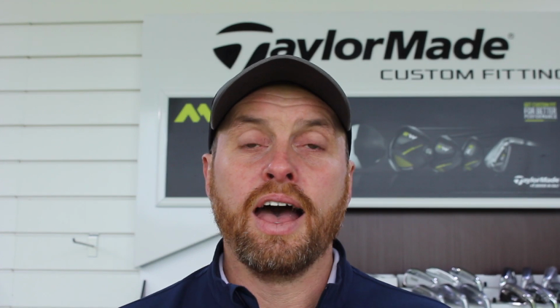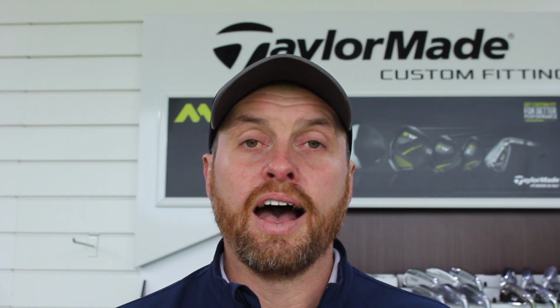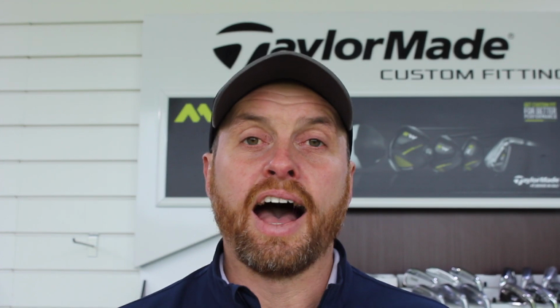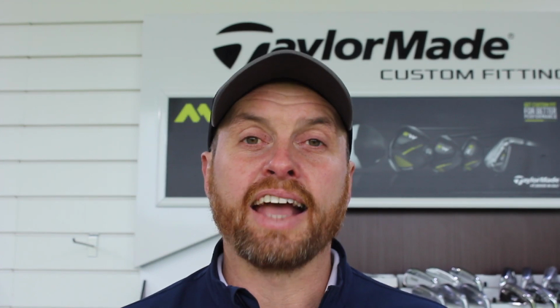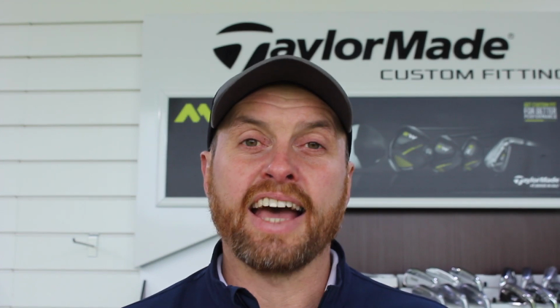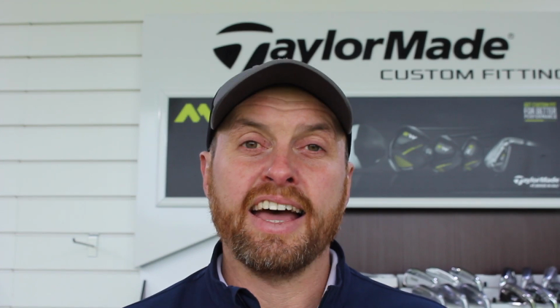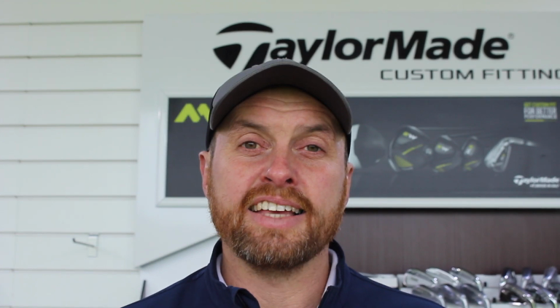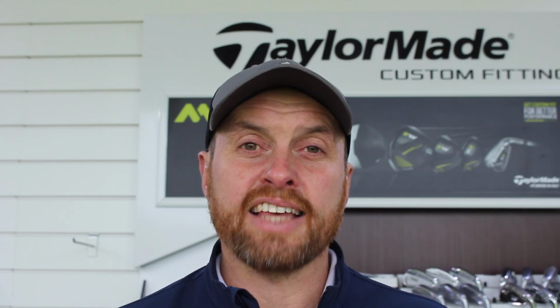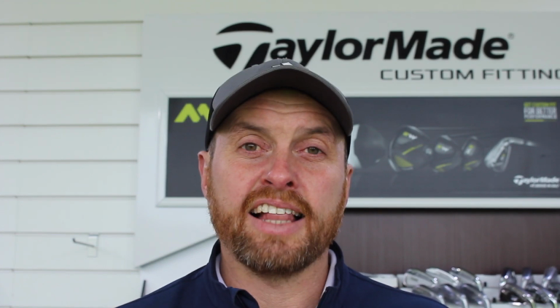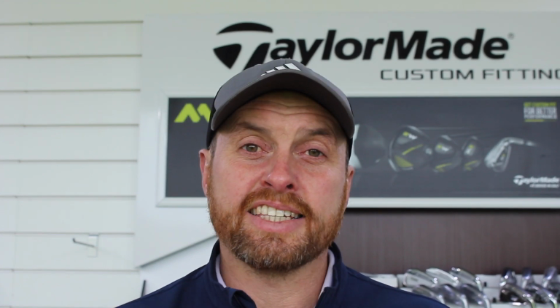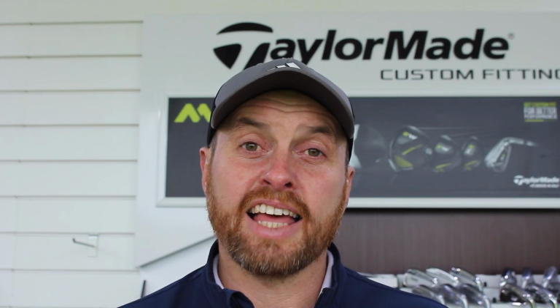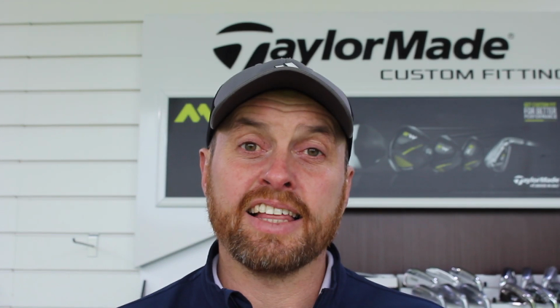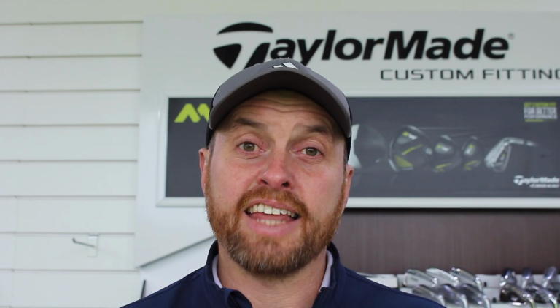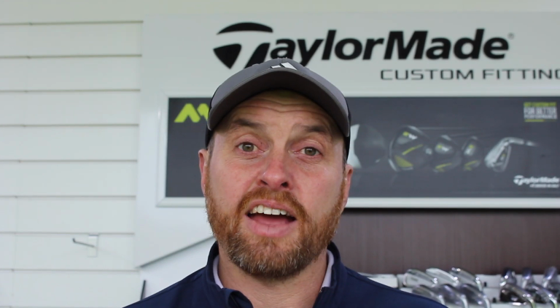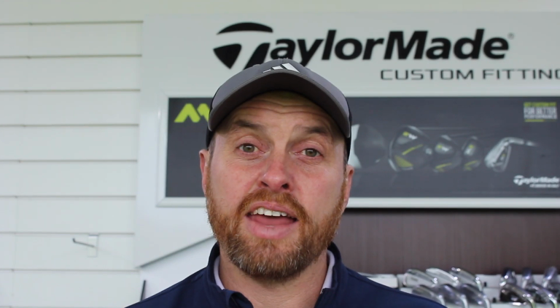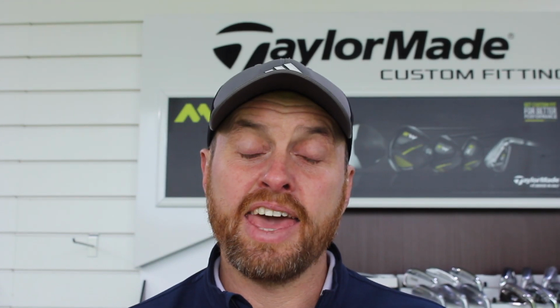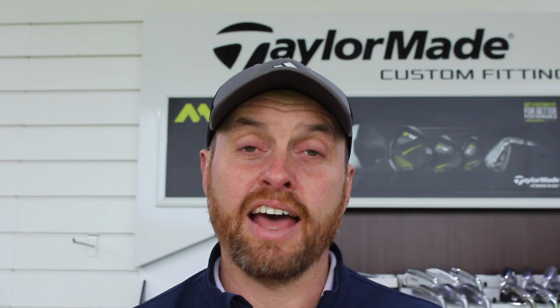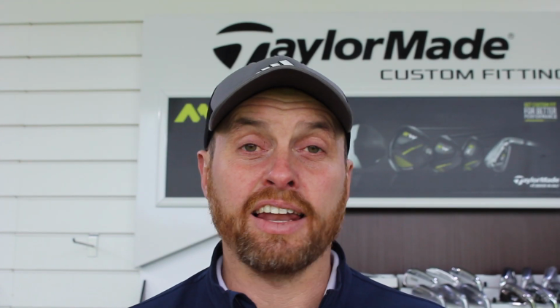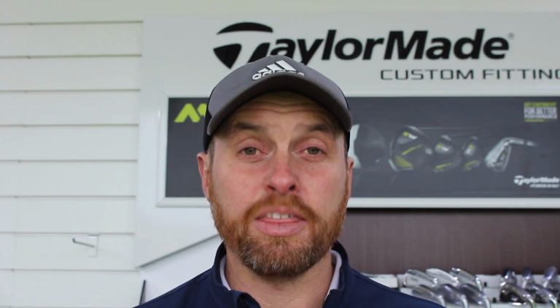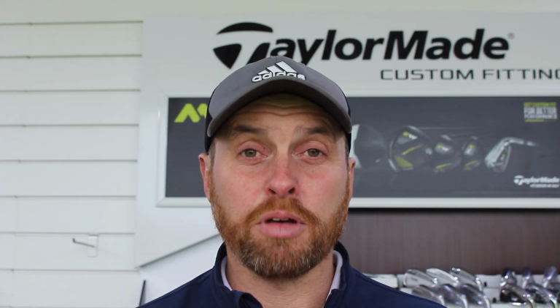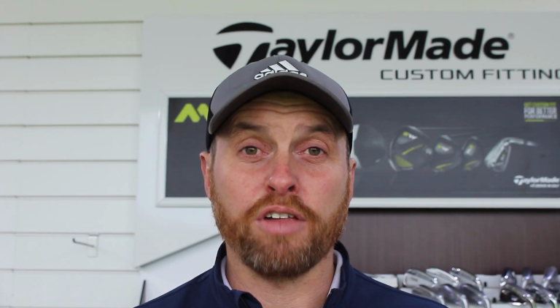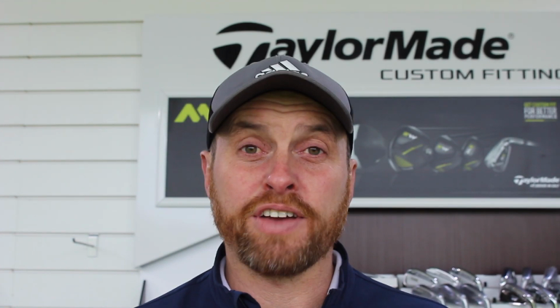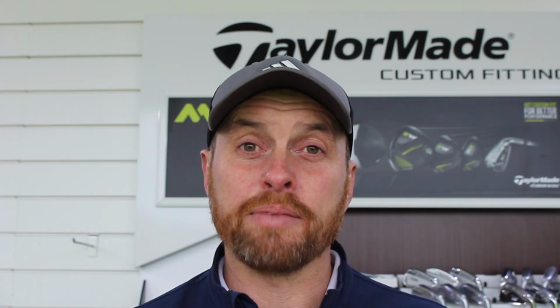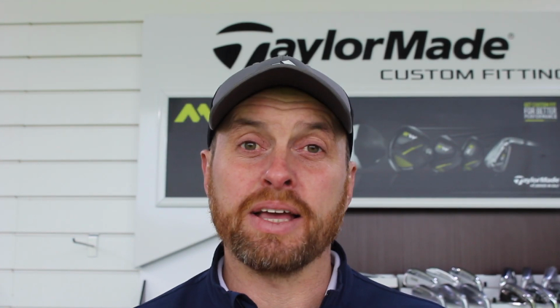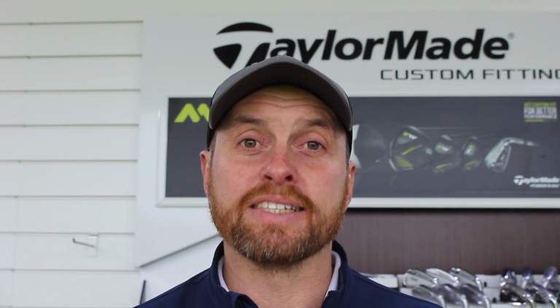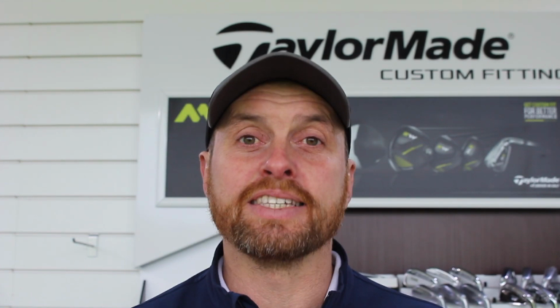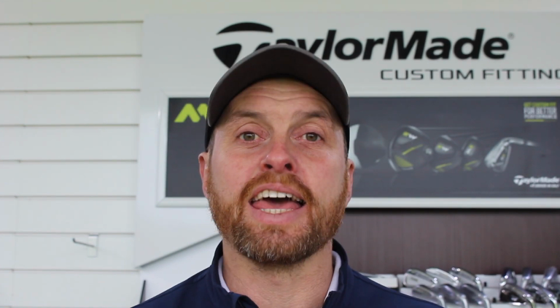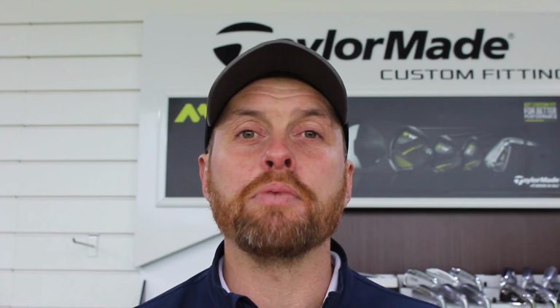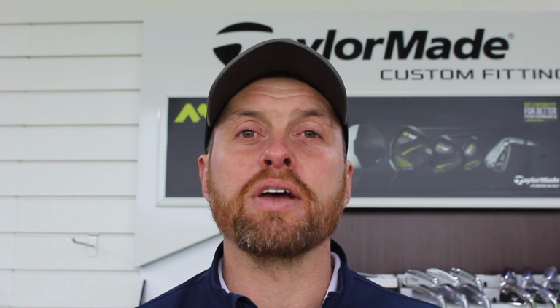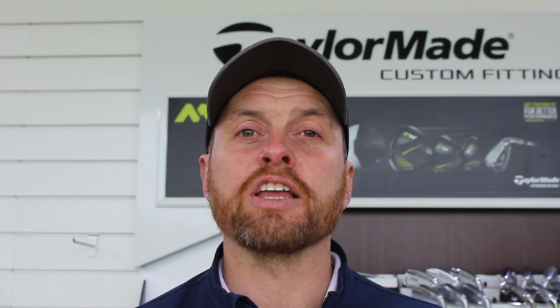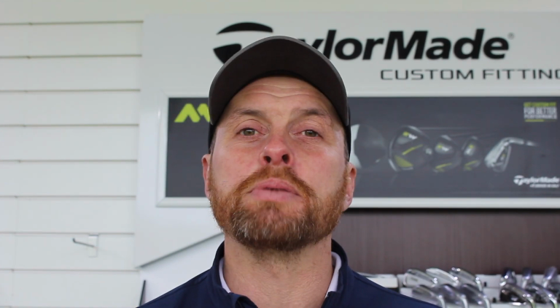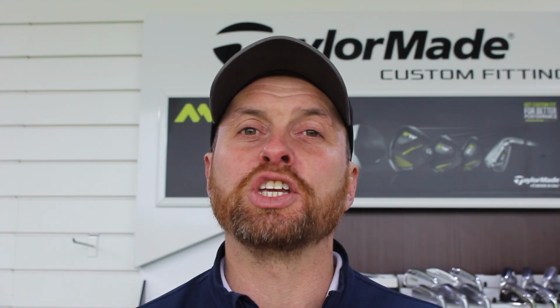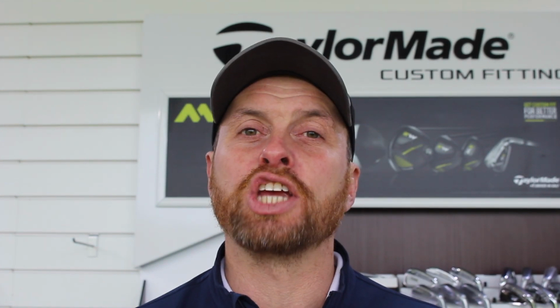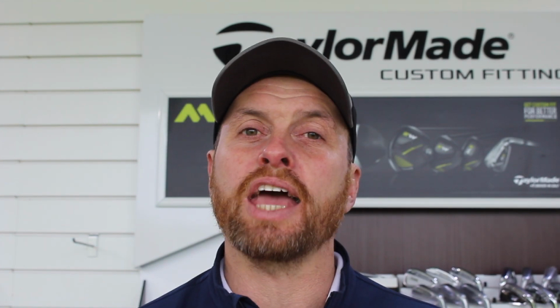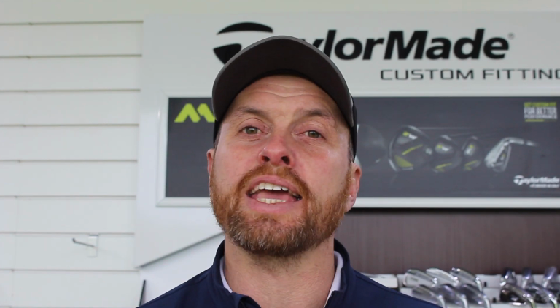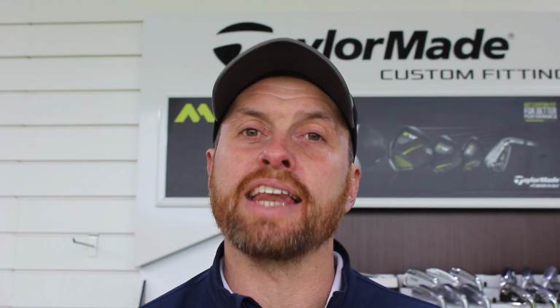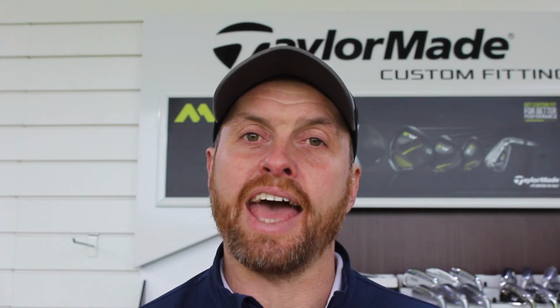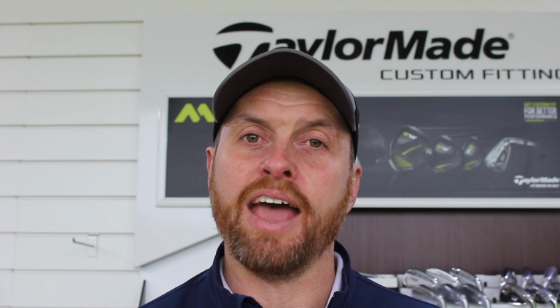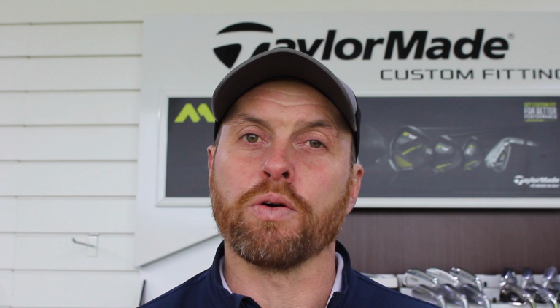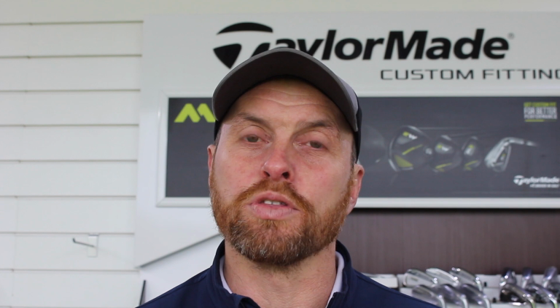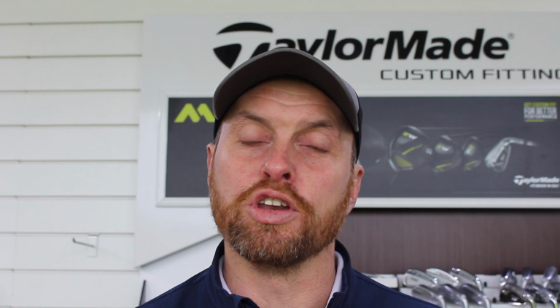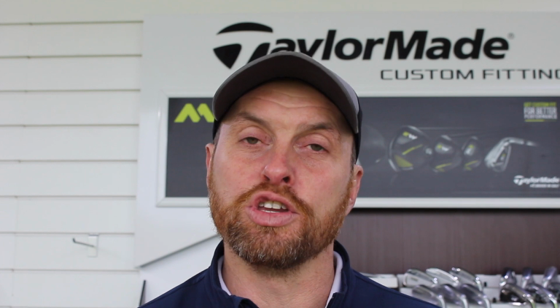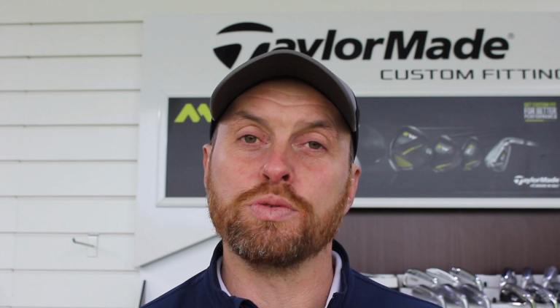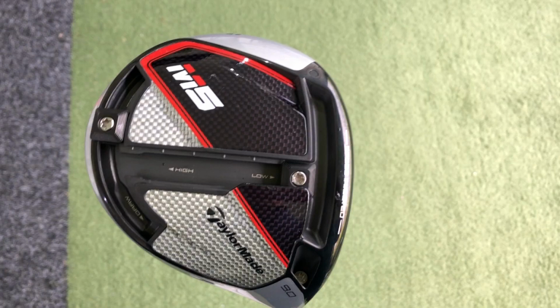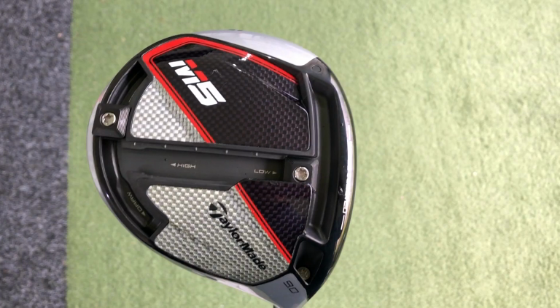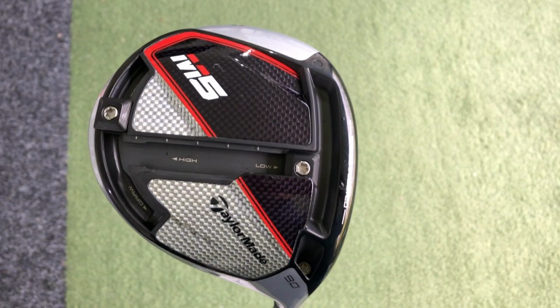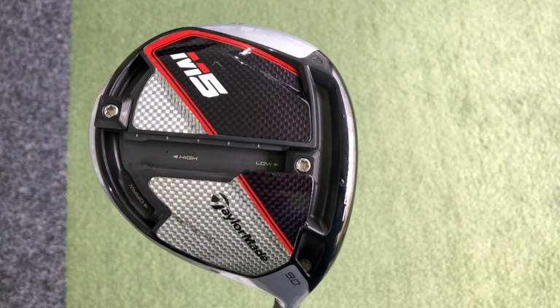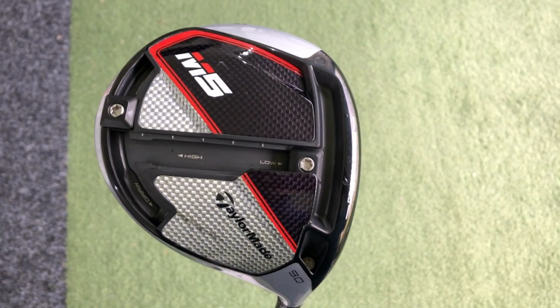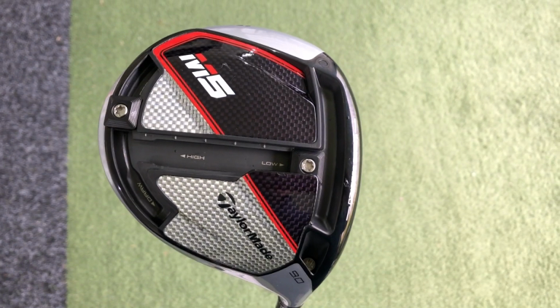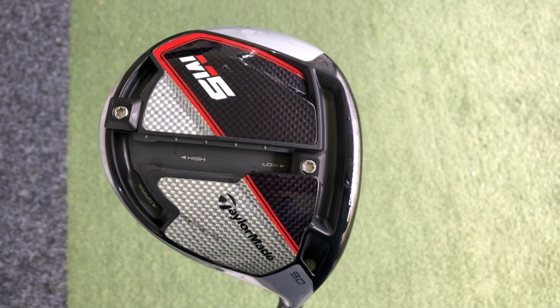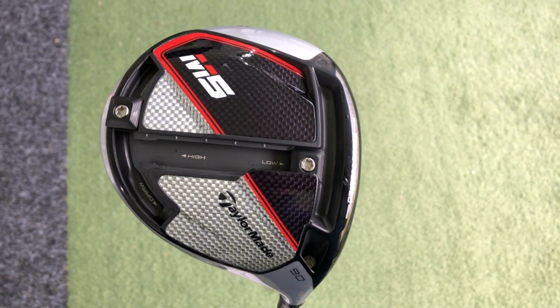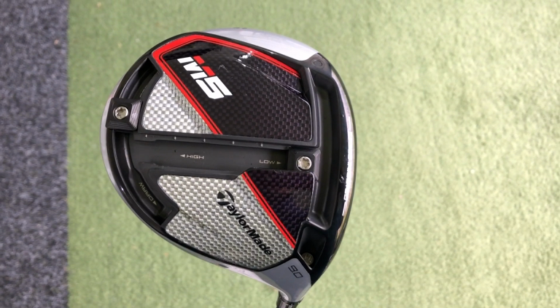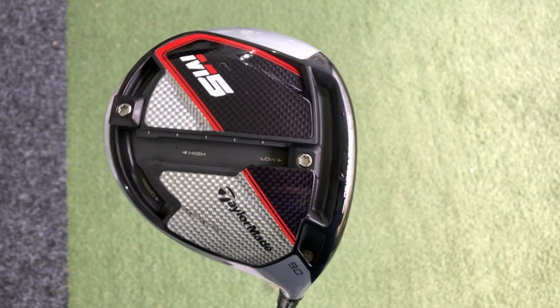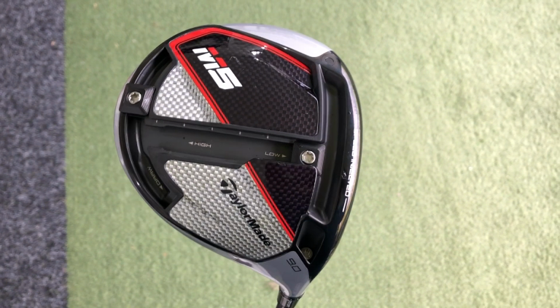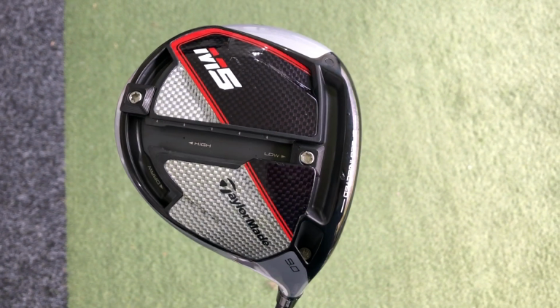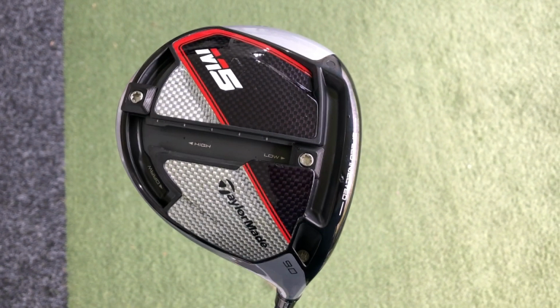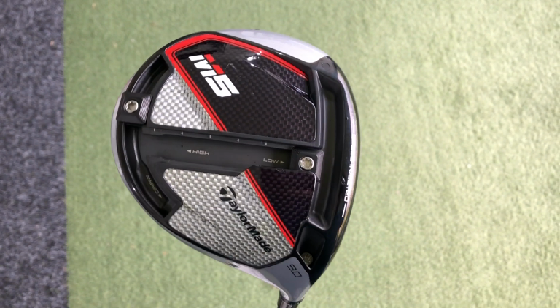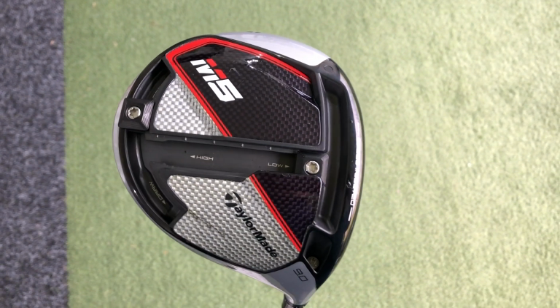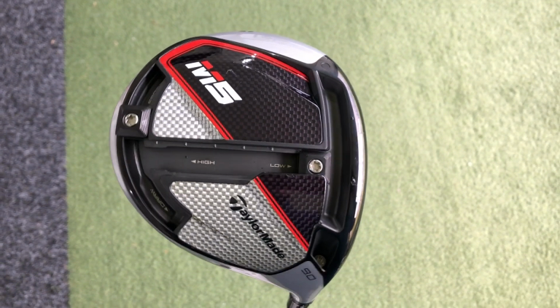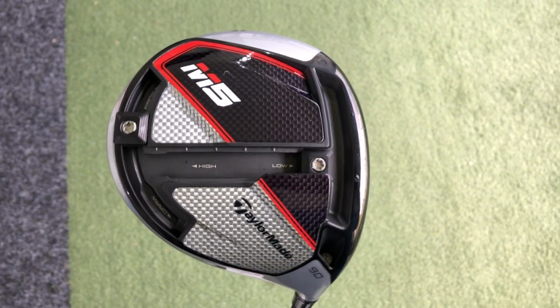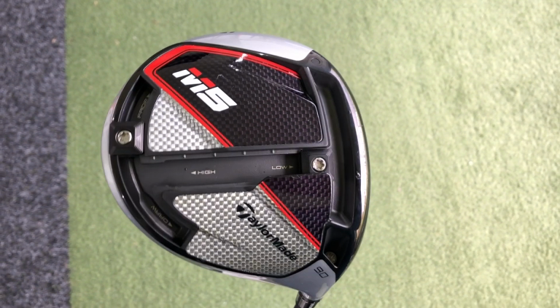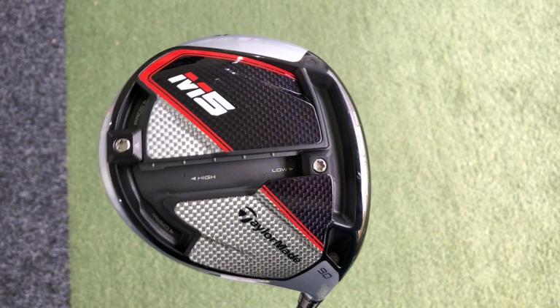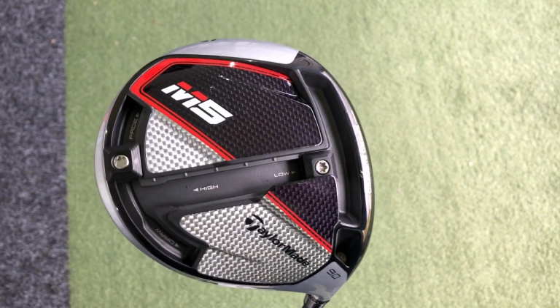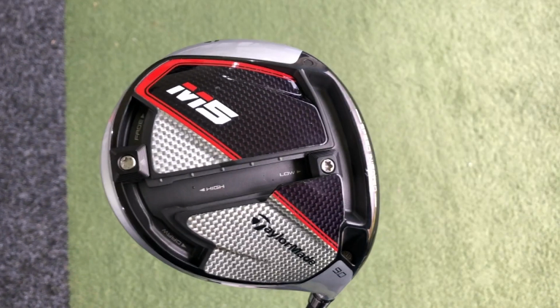Hi guys, Alex Taylor down here at Living Golf Academy and today we're going to be checking out the new TaylorMade M5 driver.